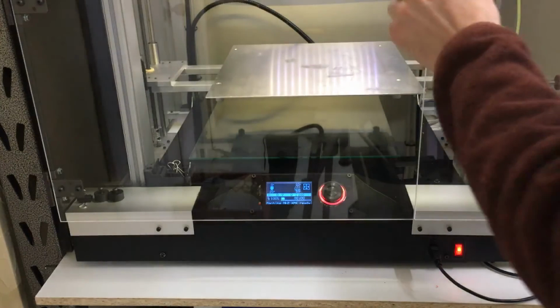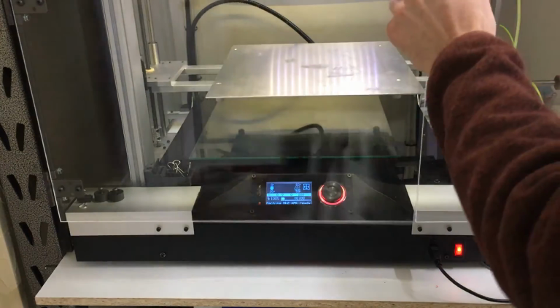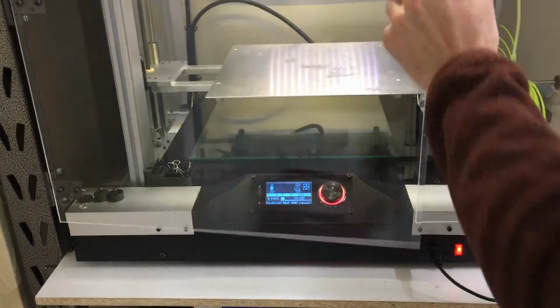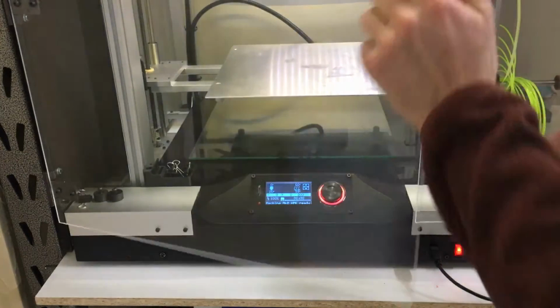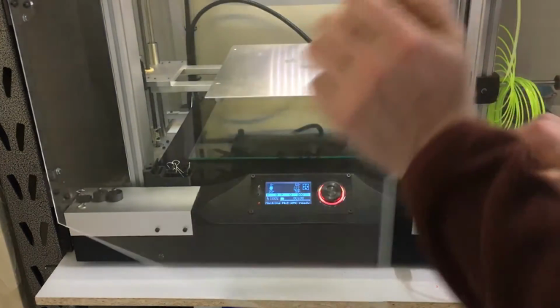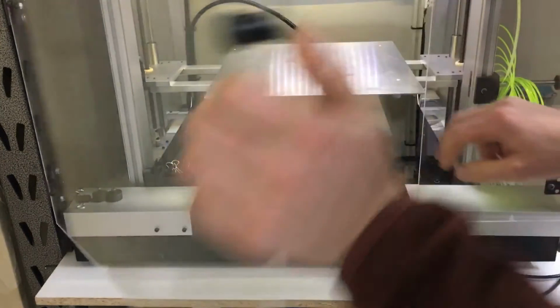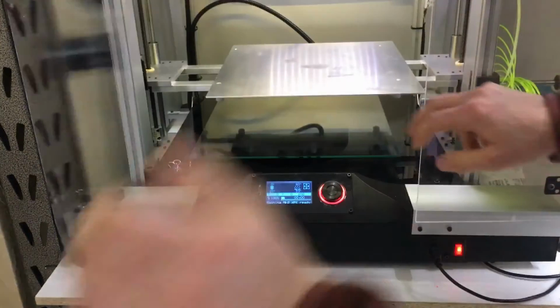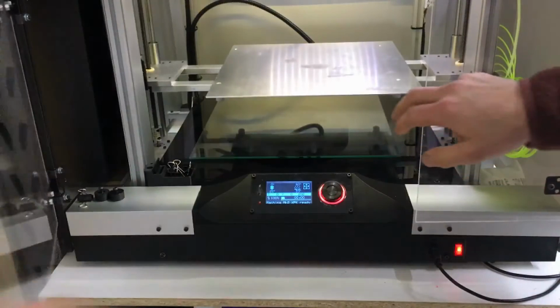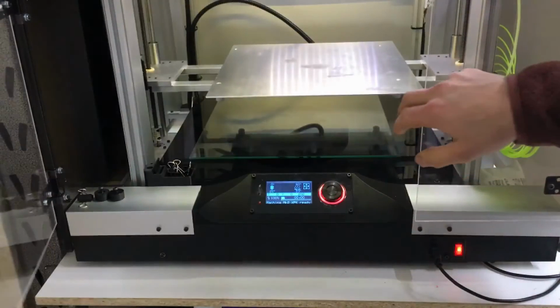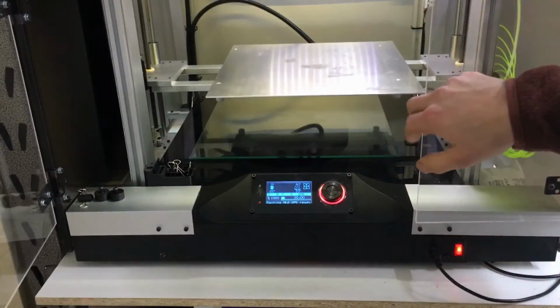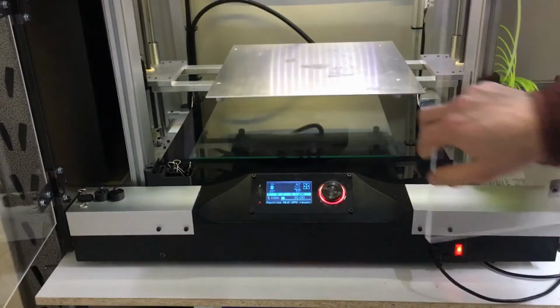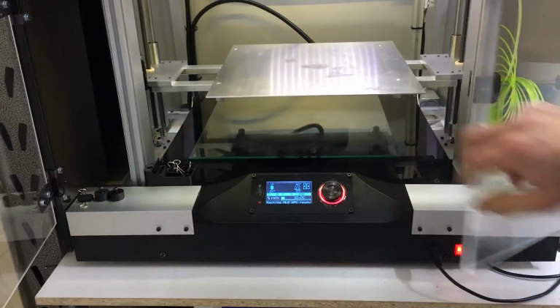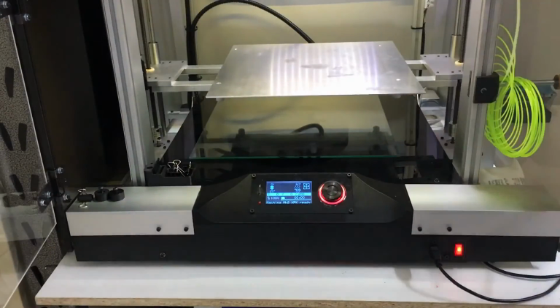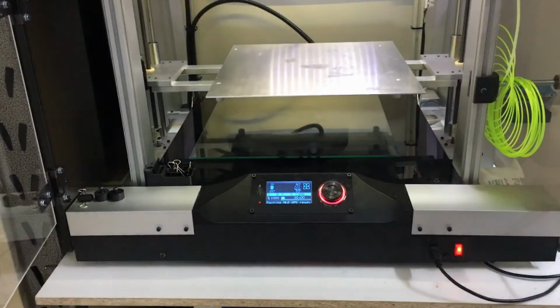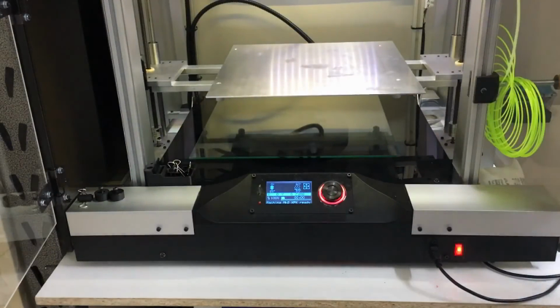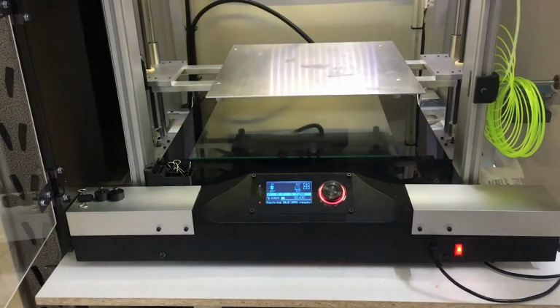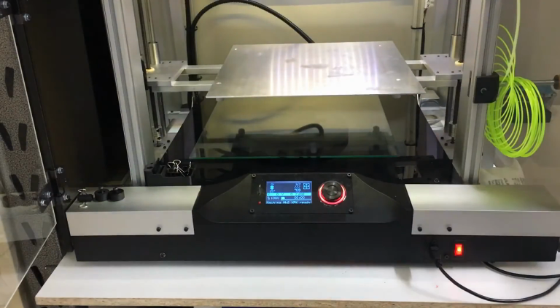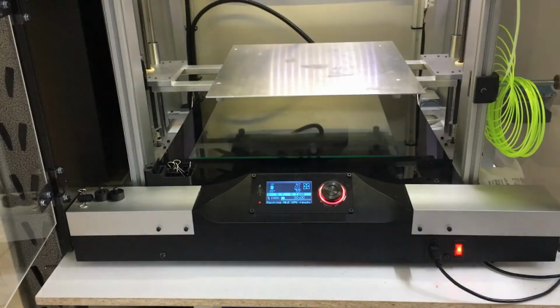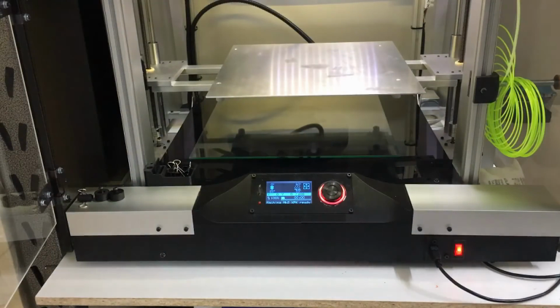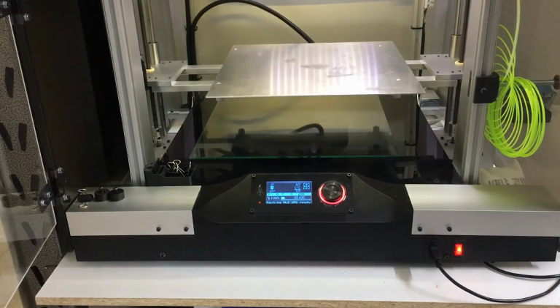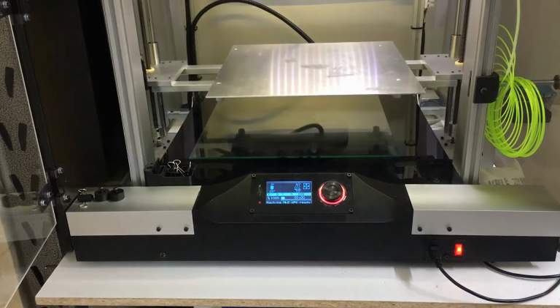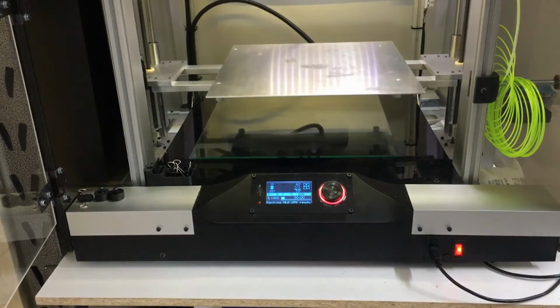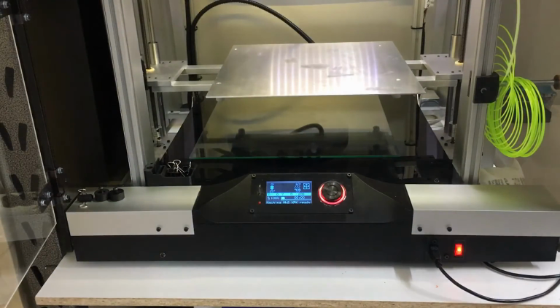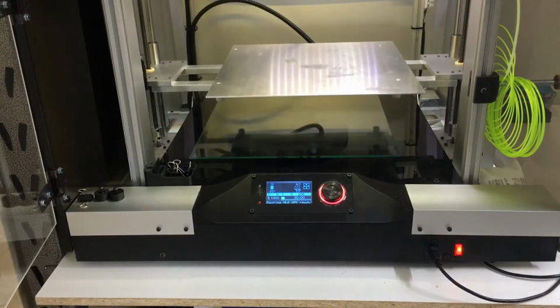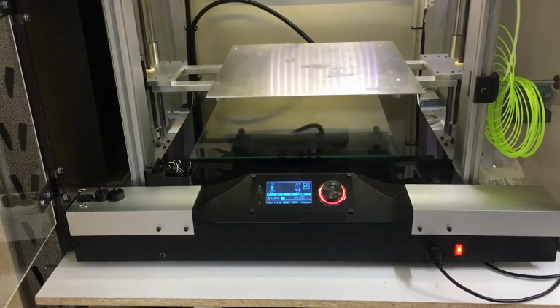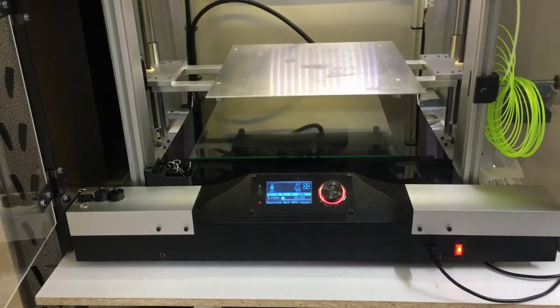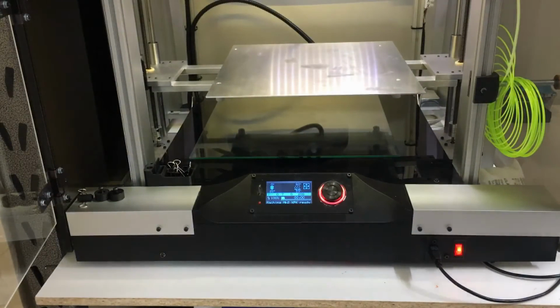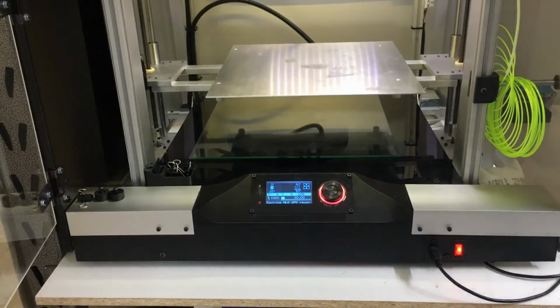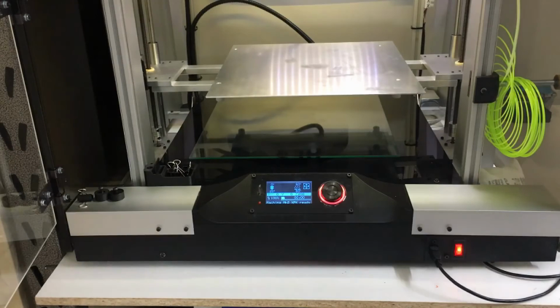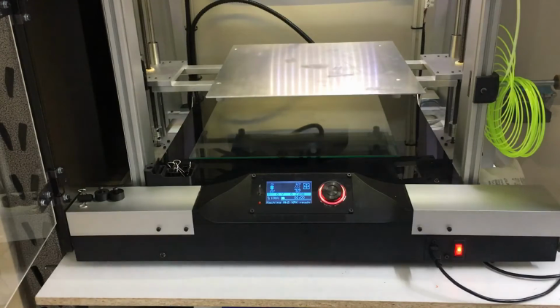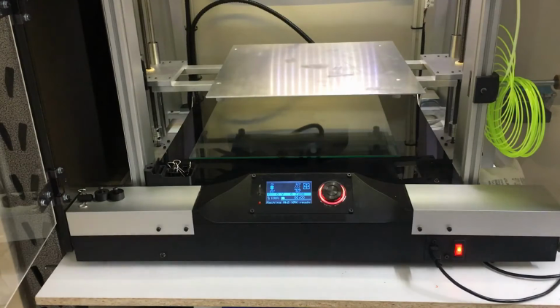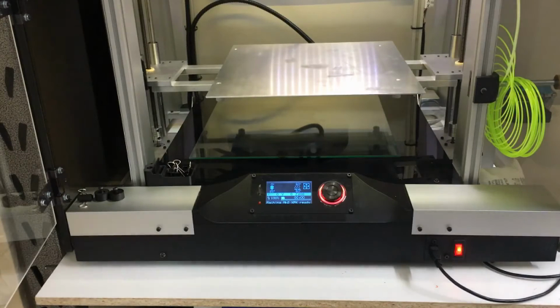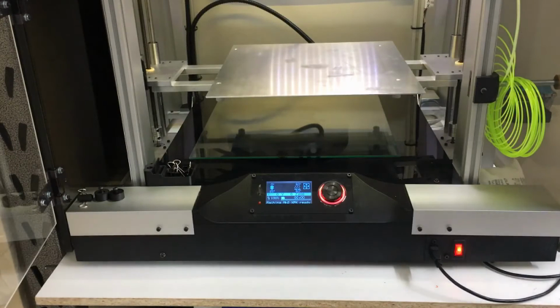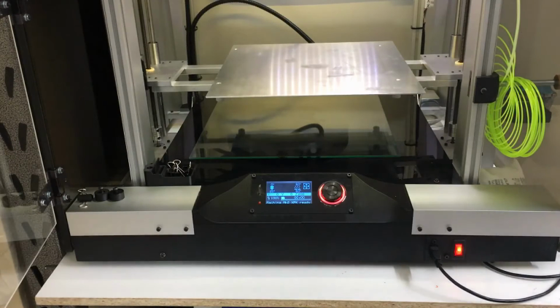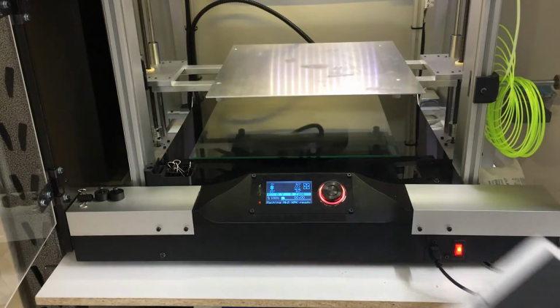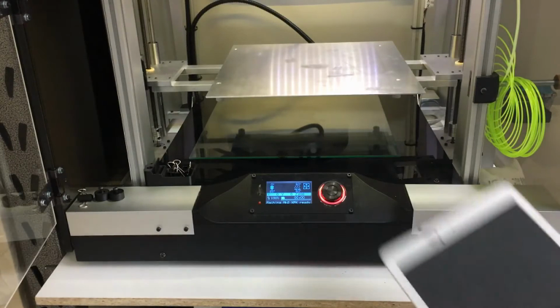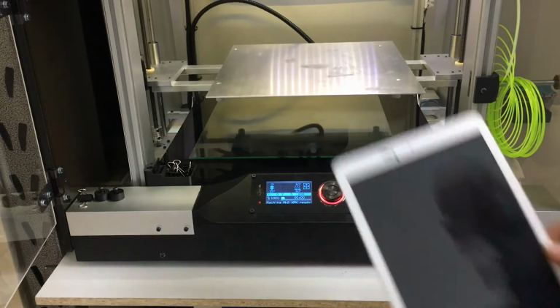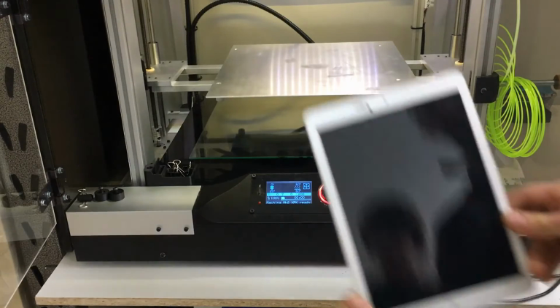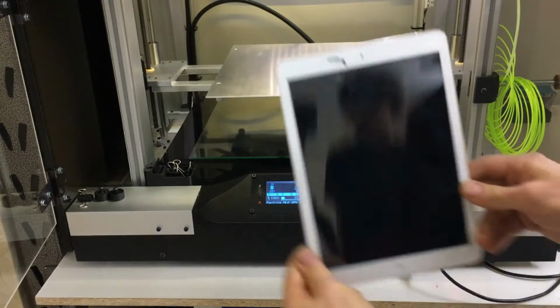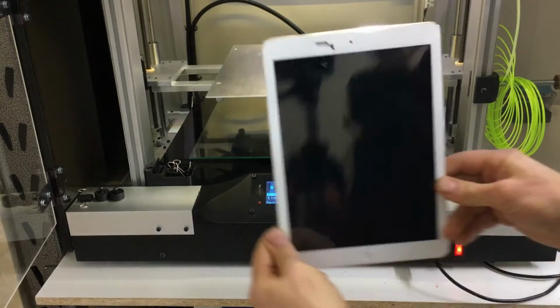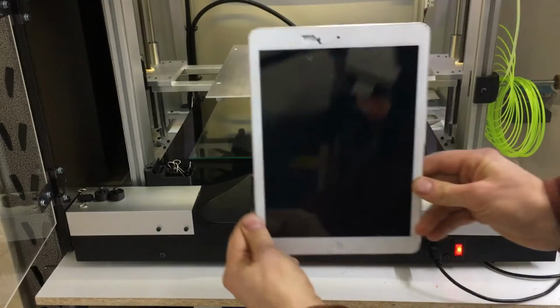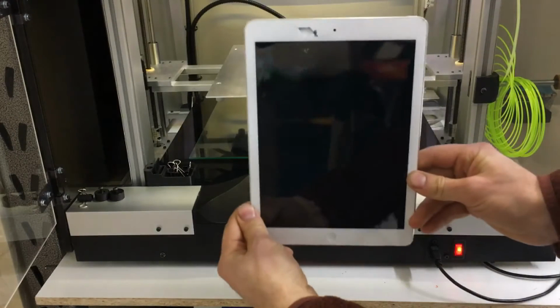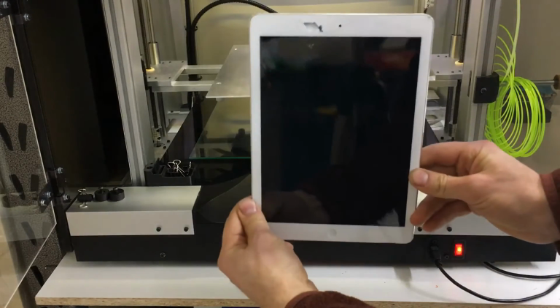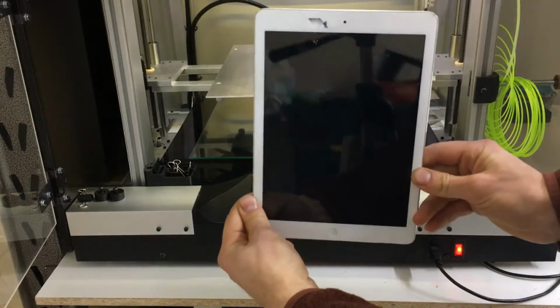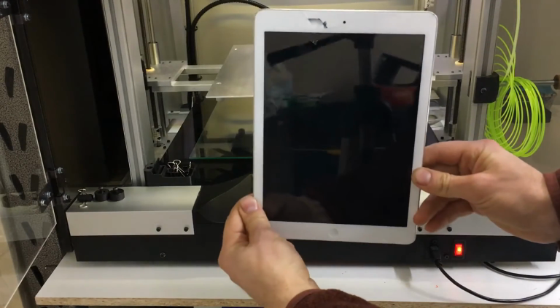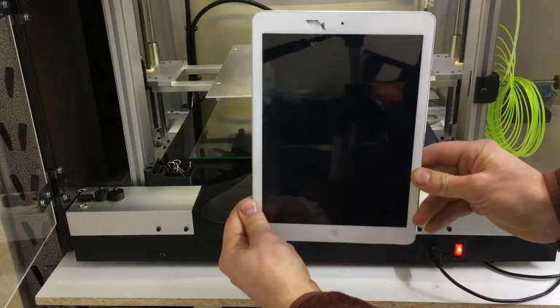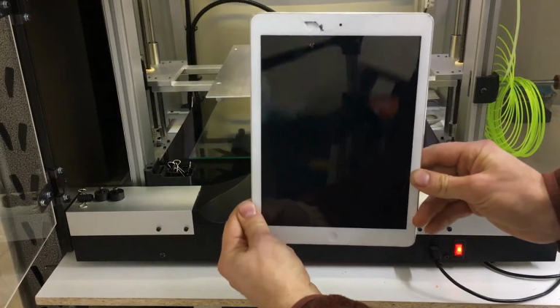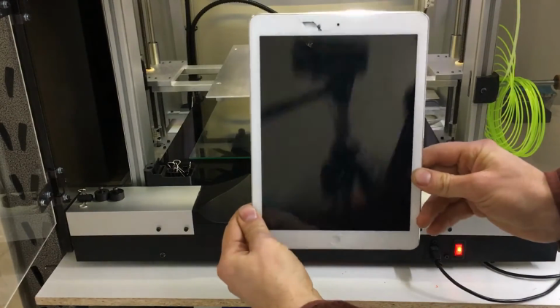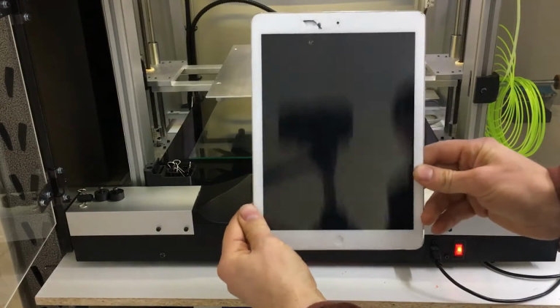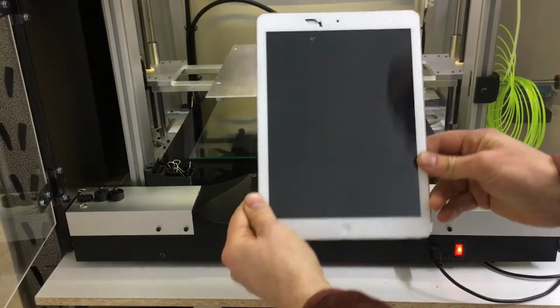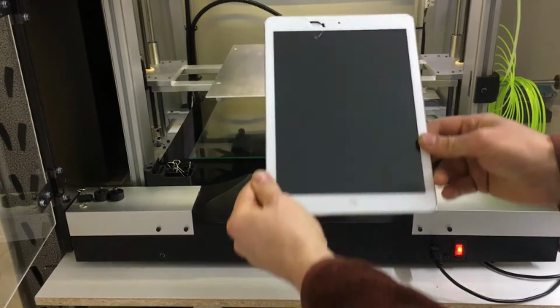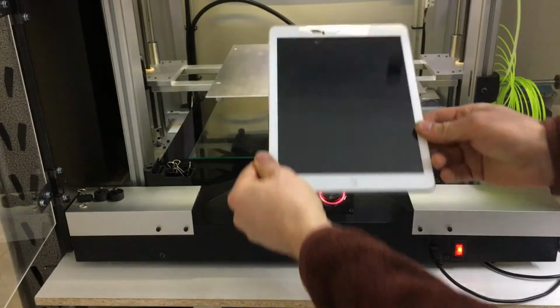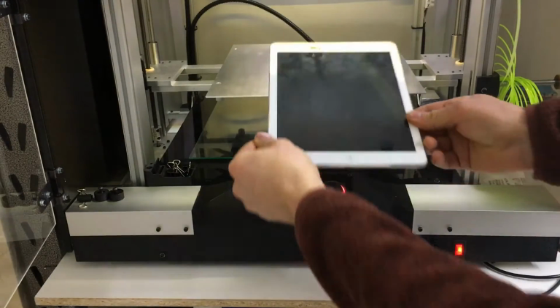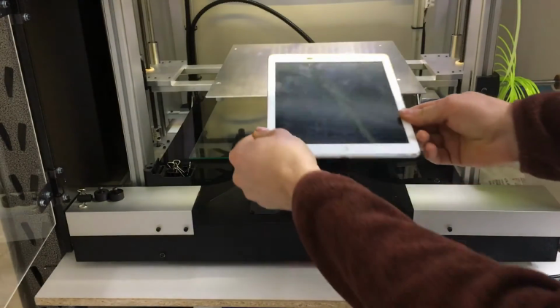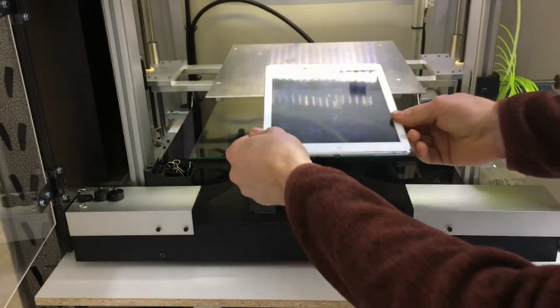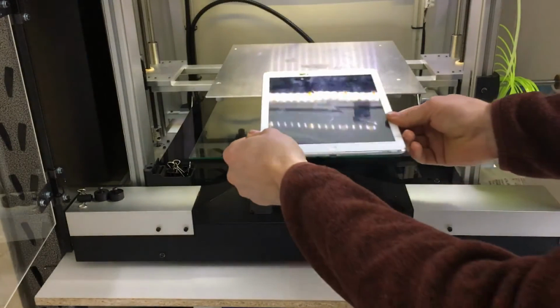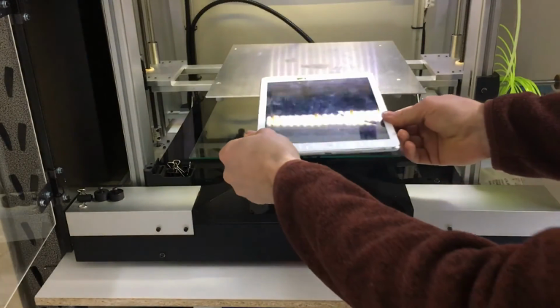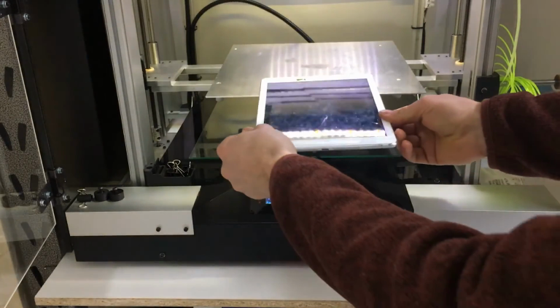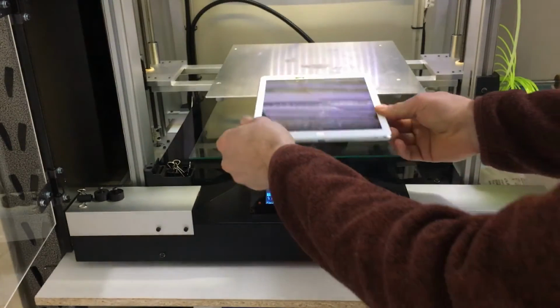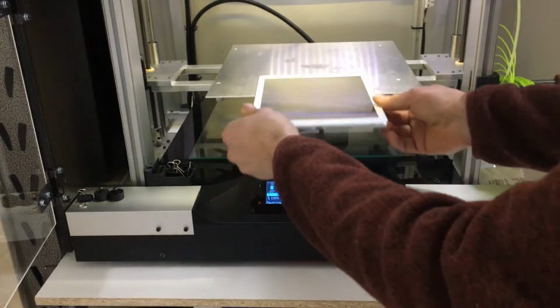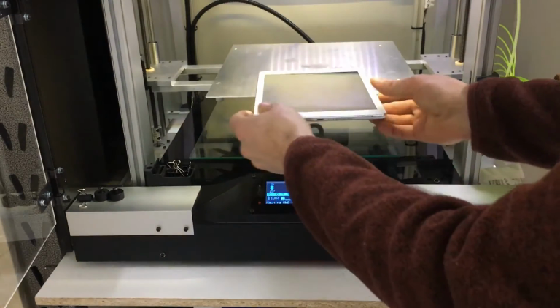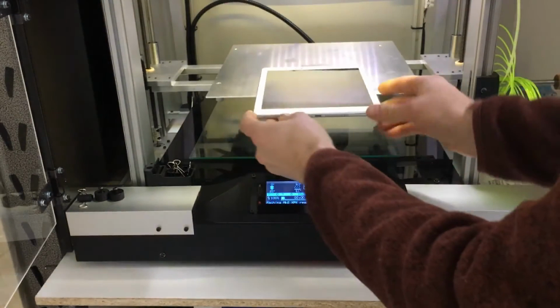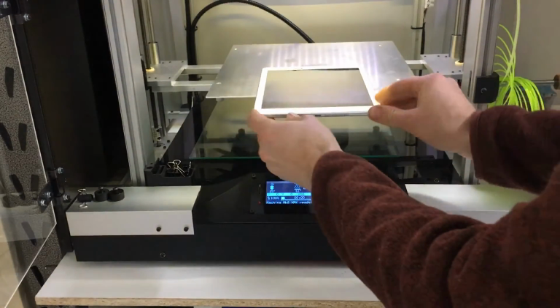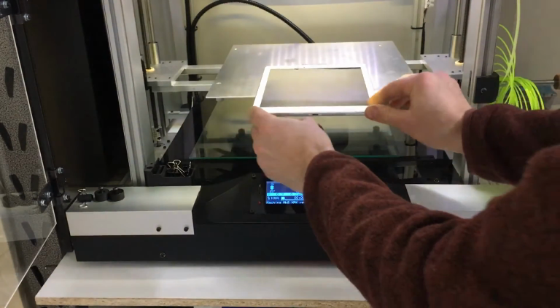Next, load your device into your printer. I am repairing an iPad Air, but this will work on any device.